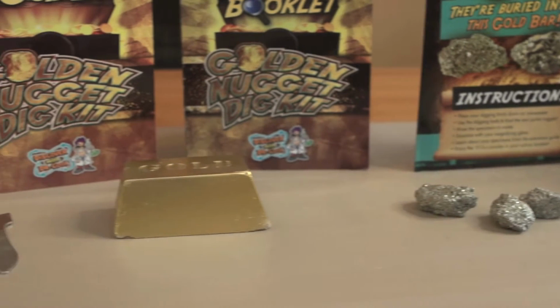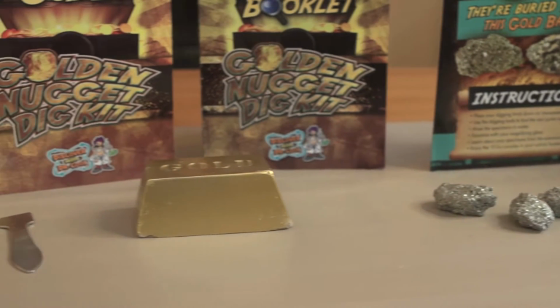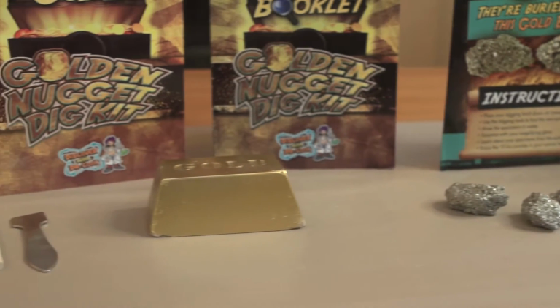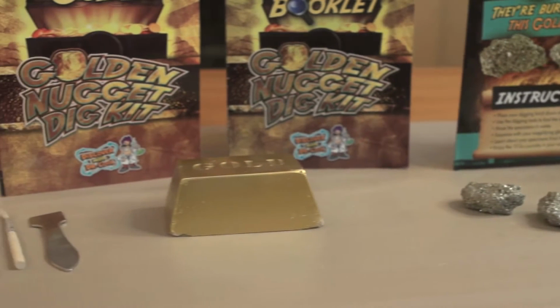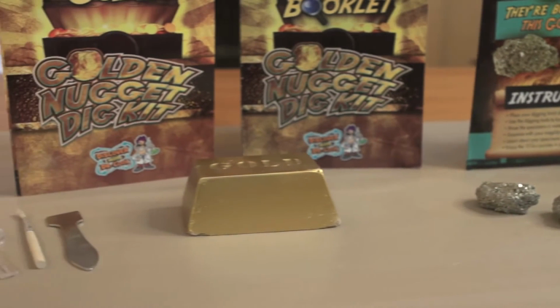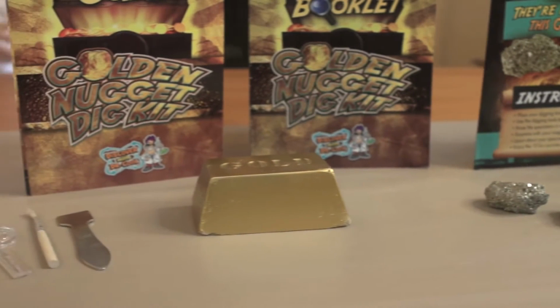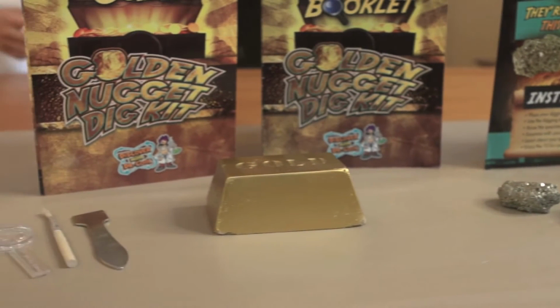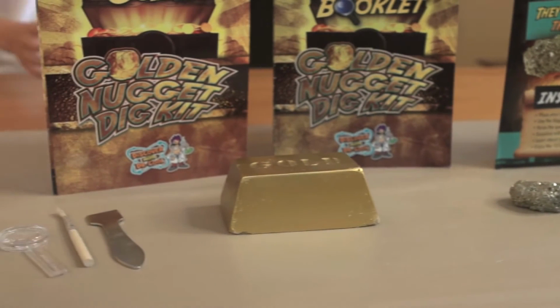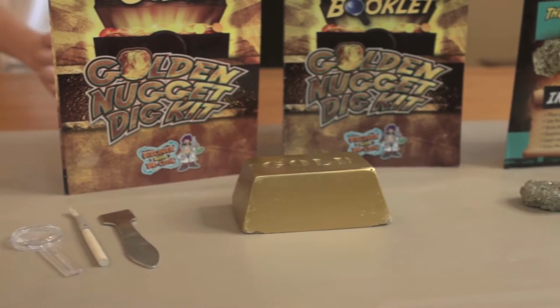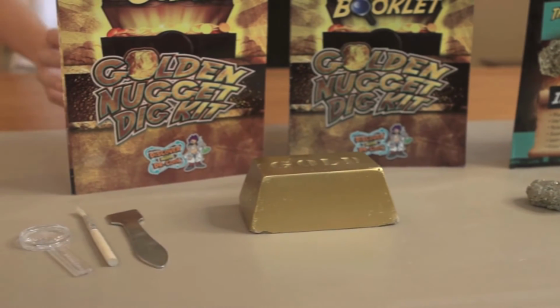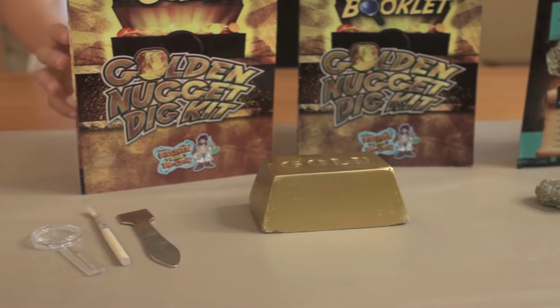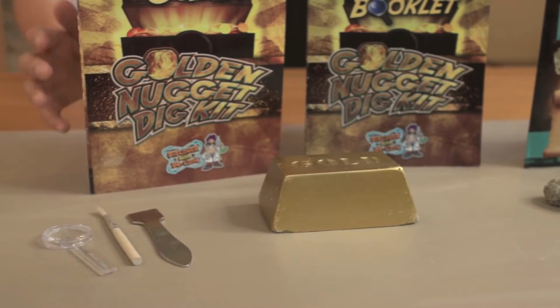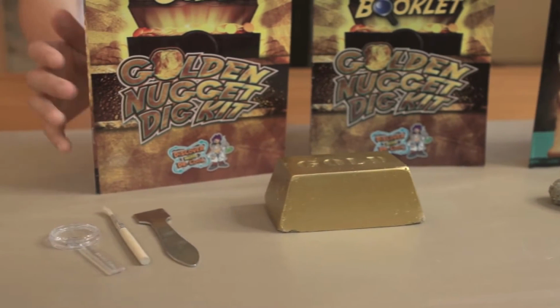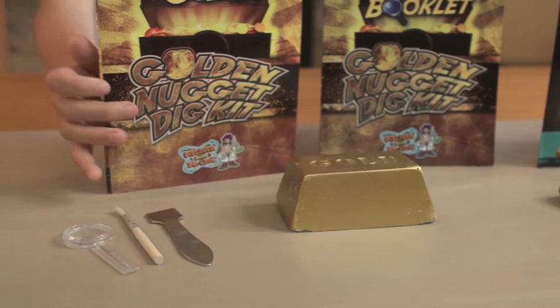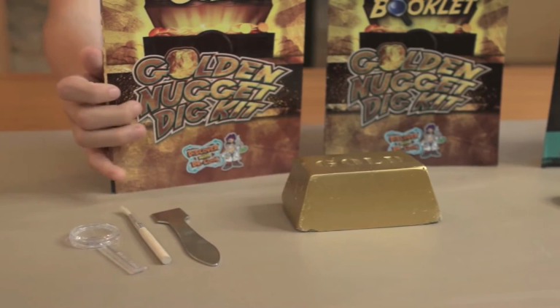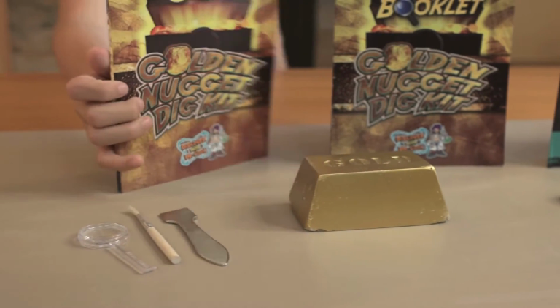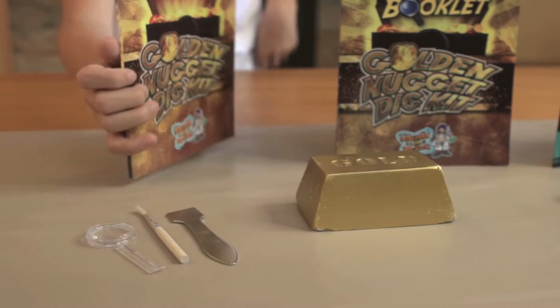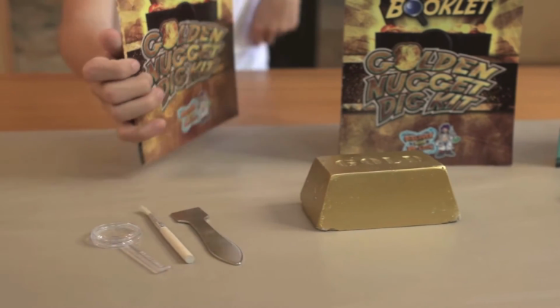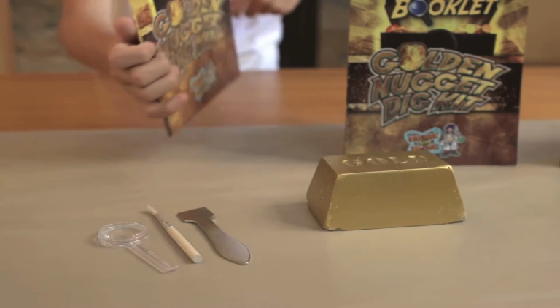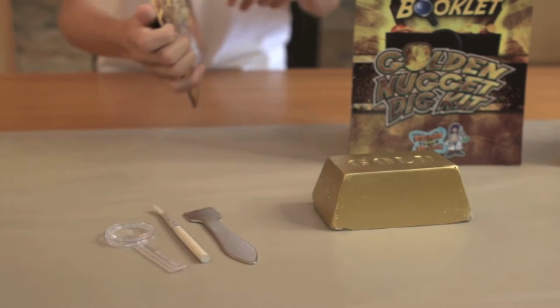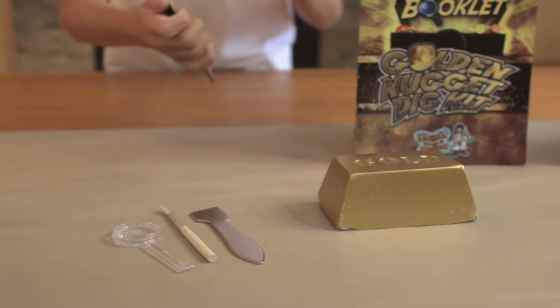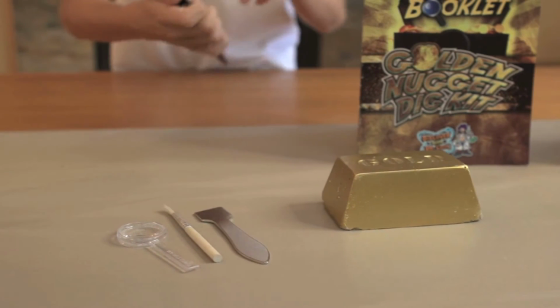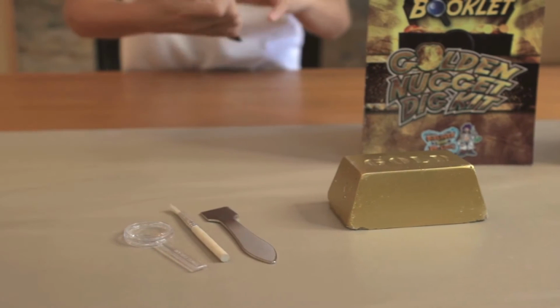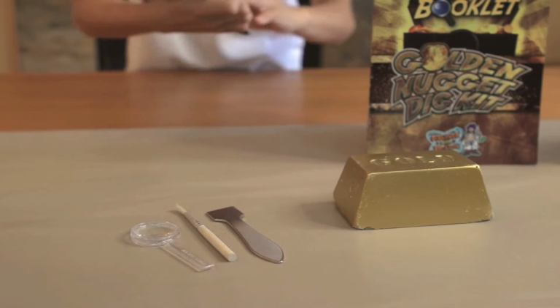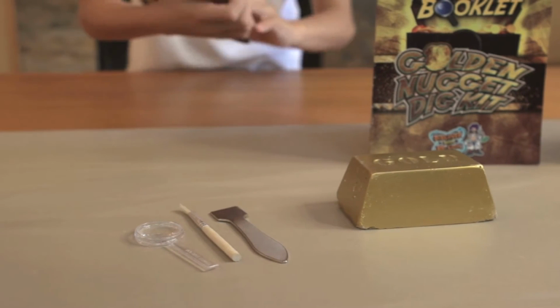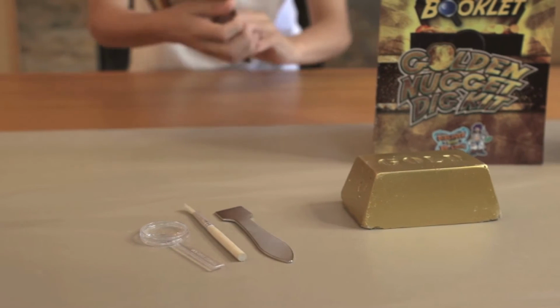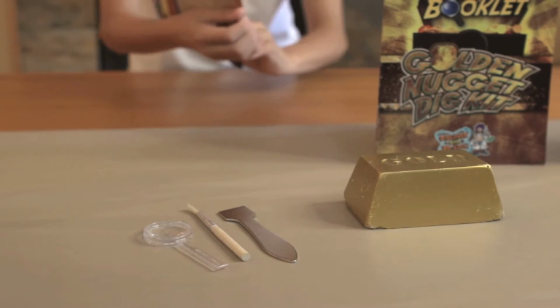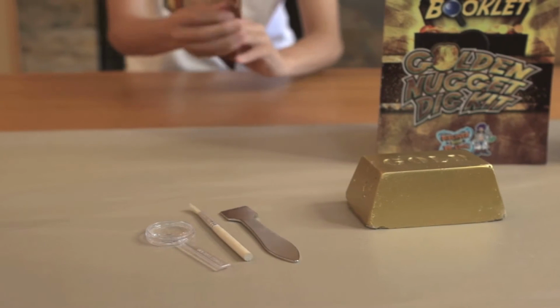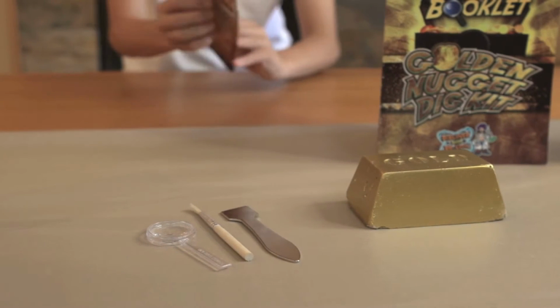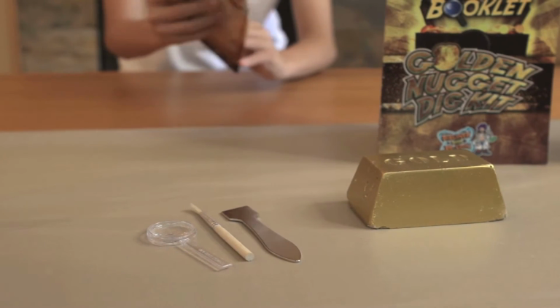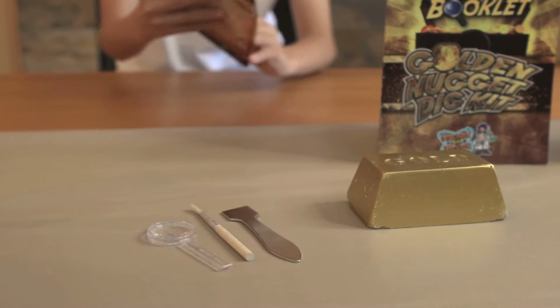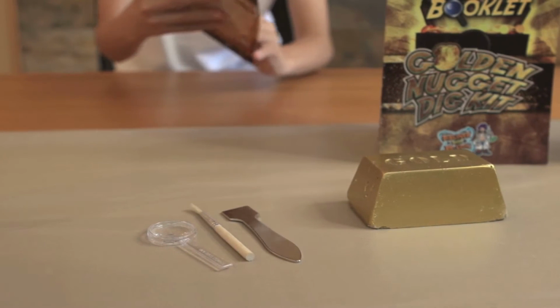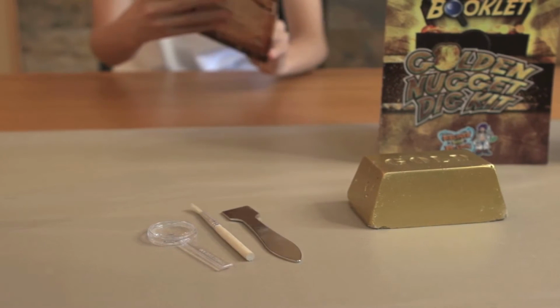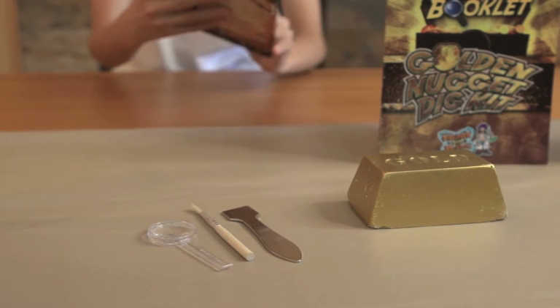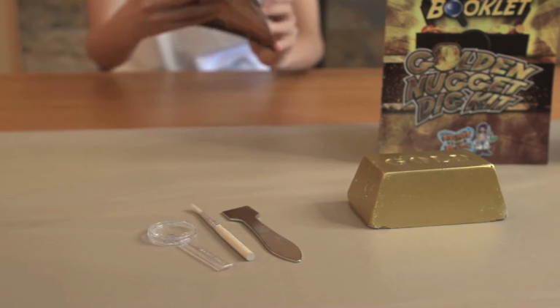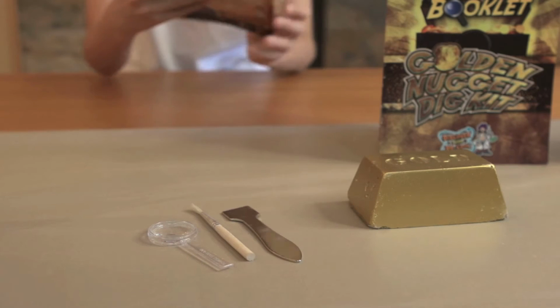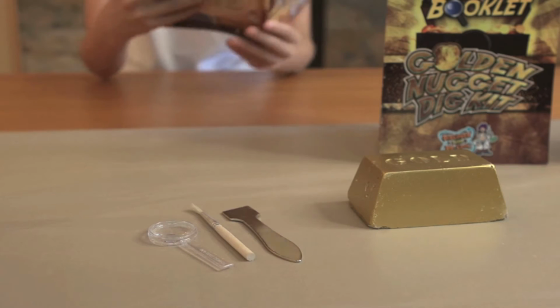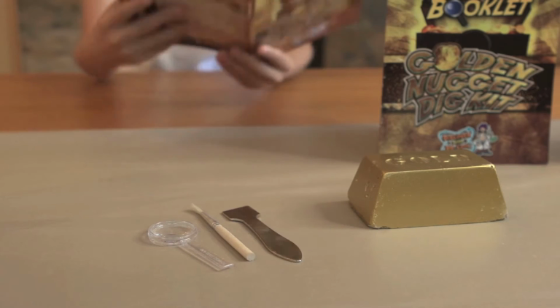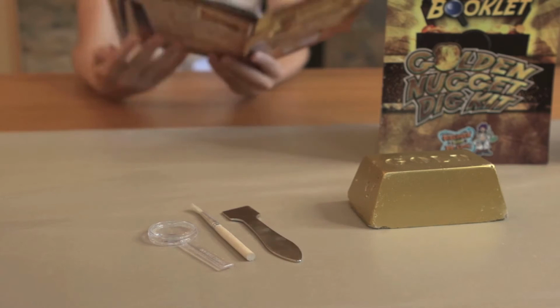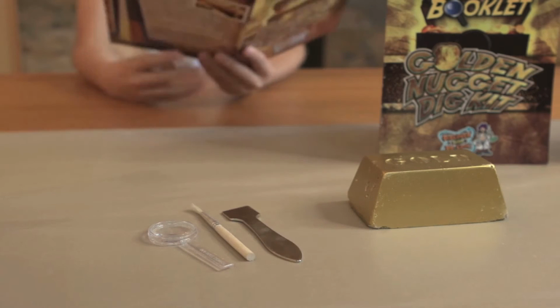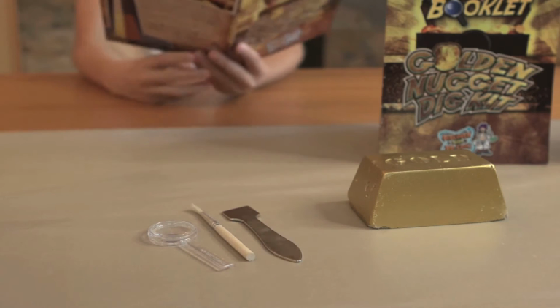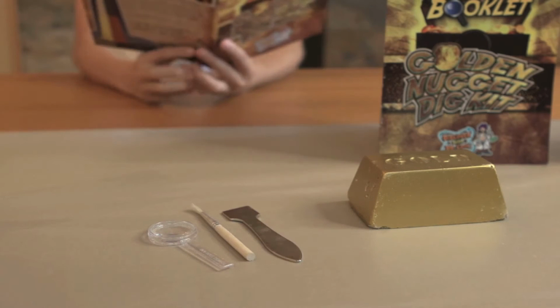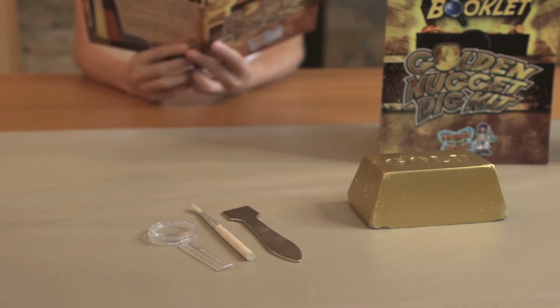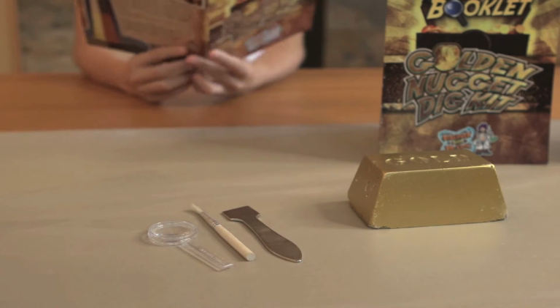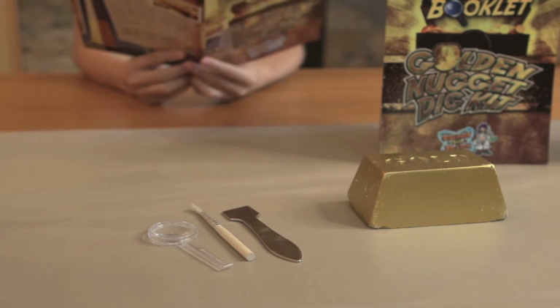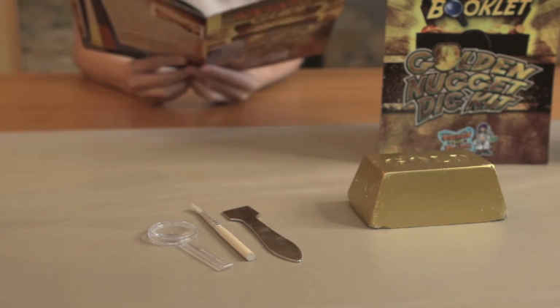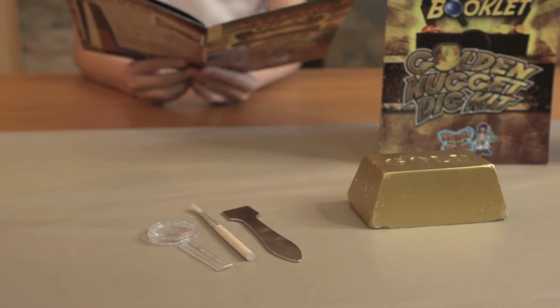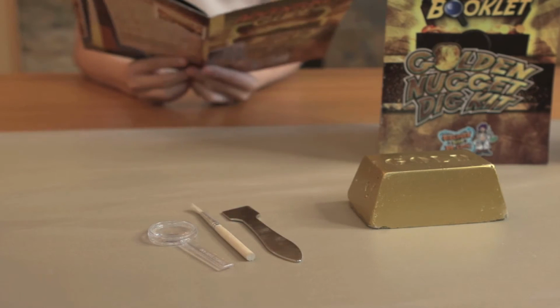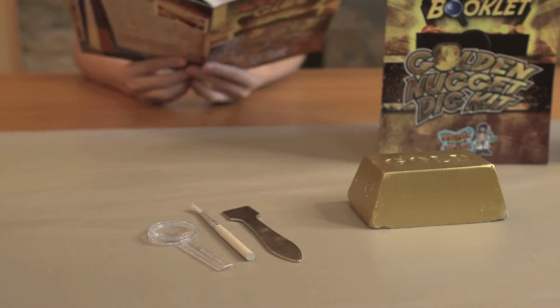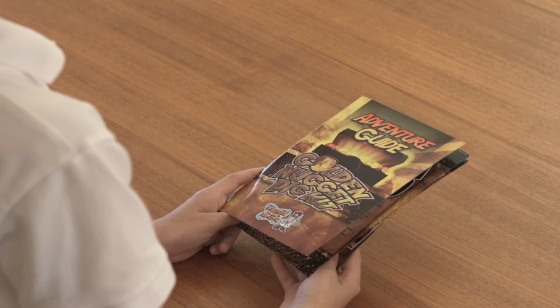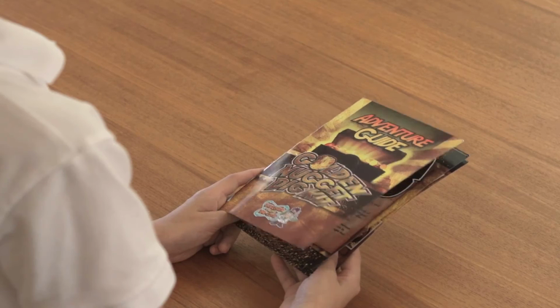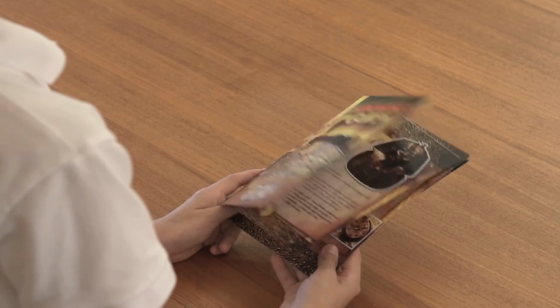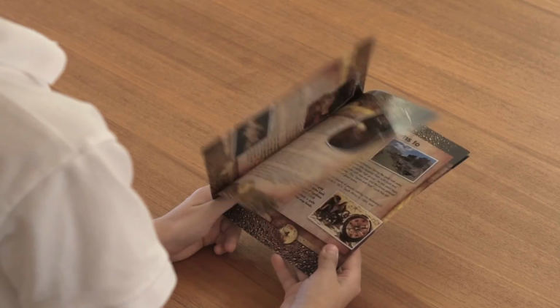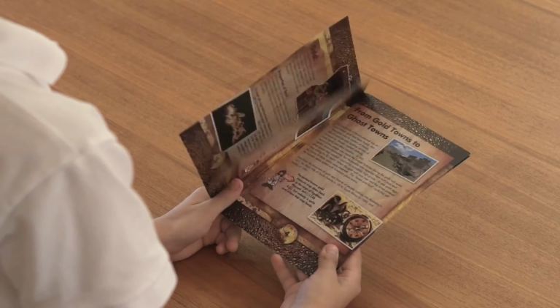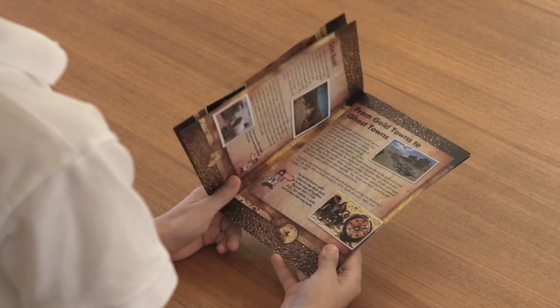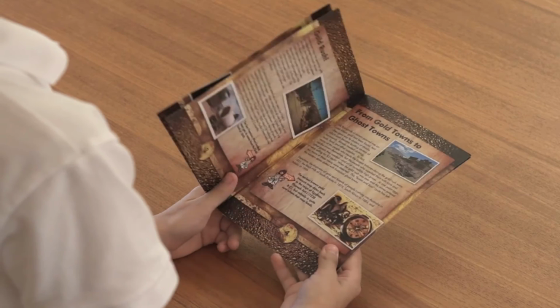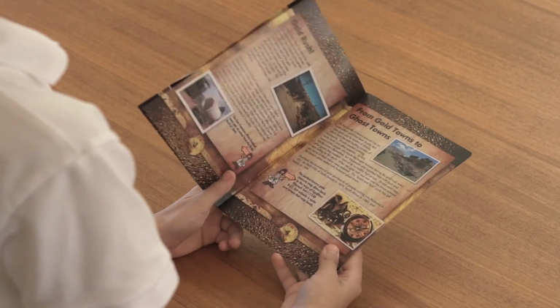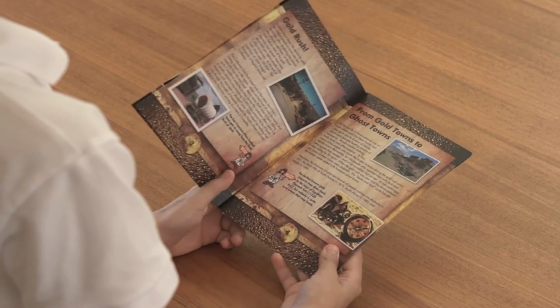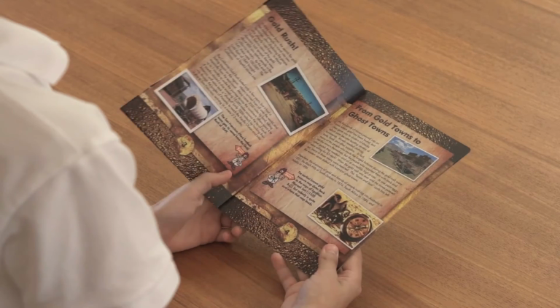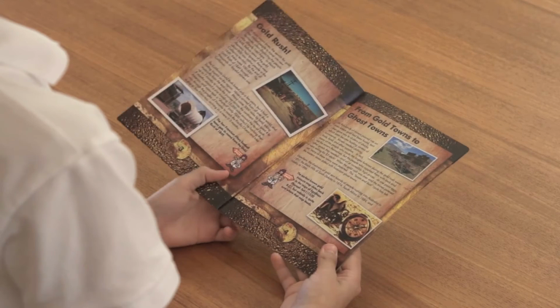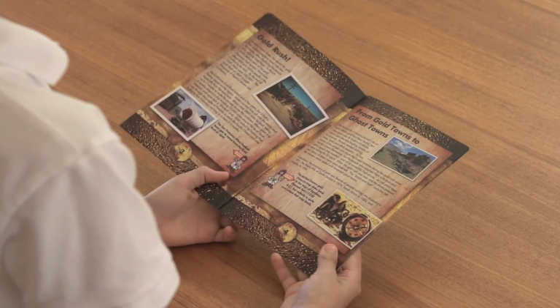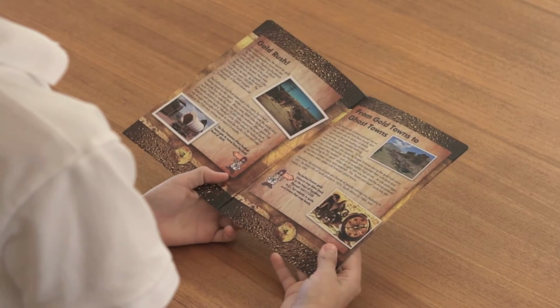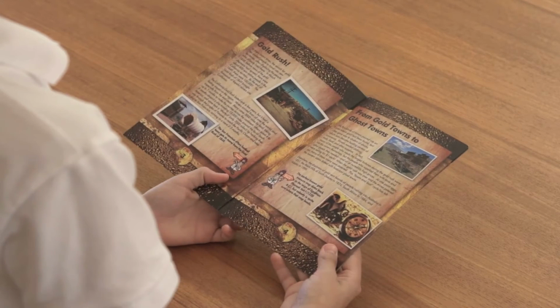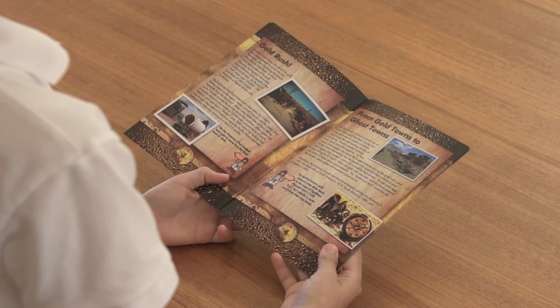brush, magnifying glass, and an adventure guide, so that you can learn all about gold.